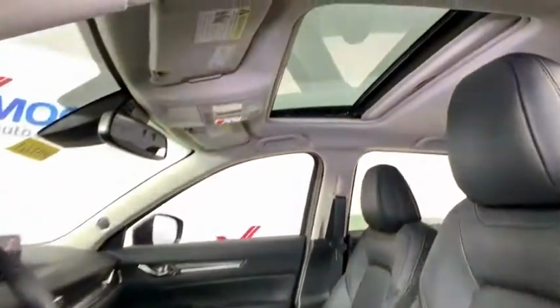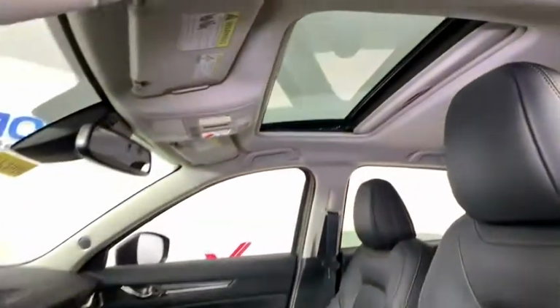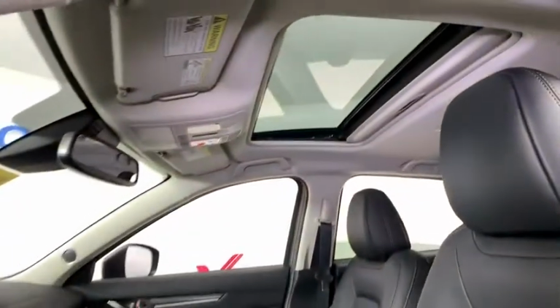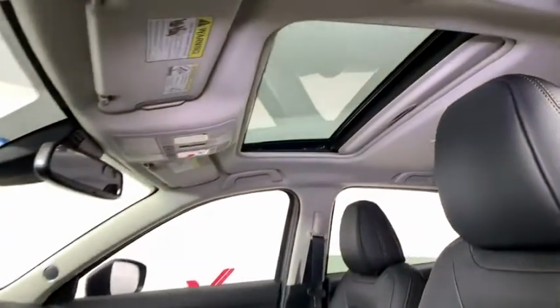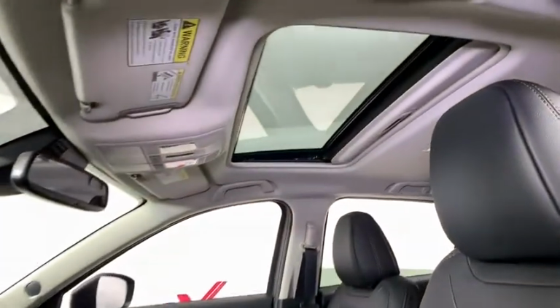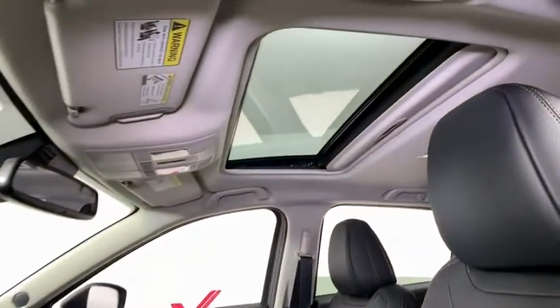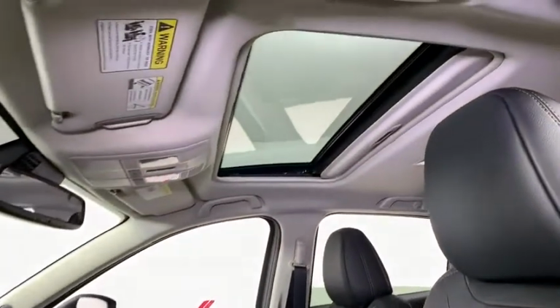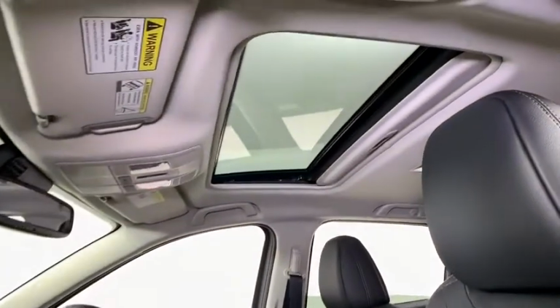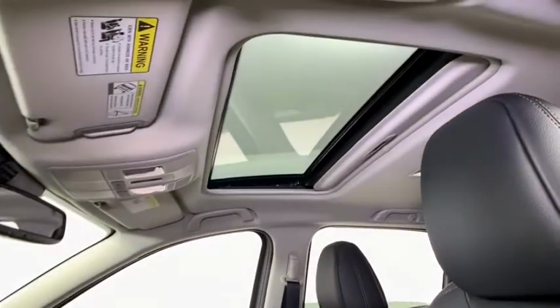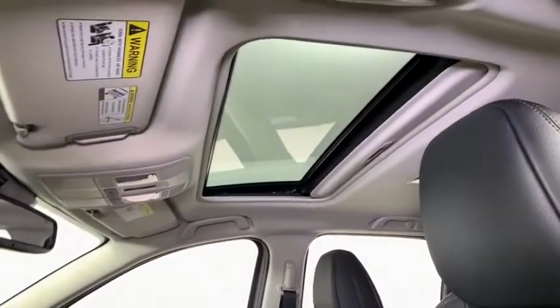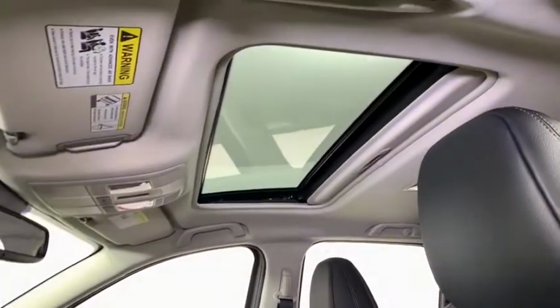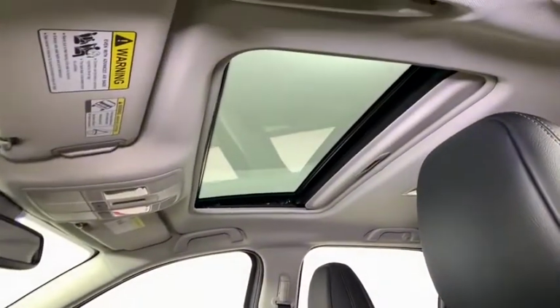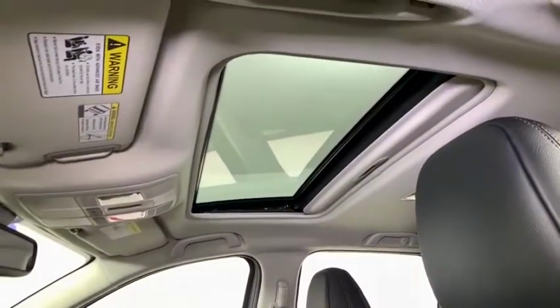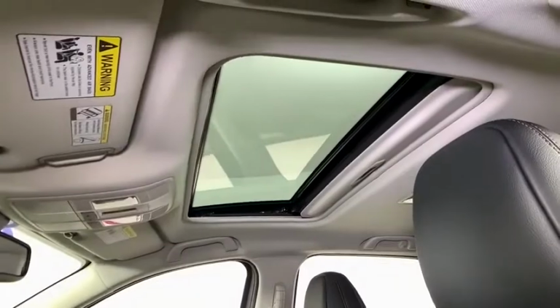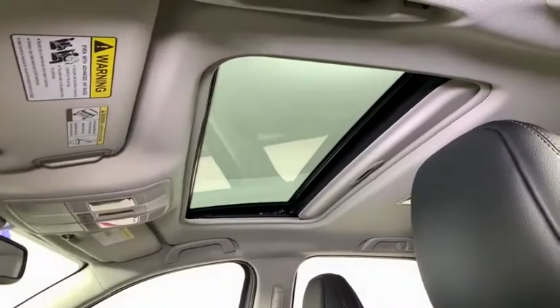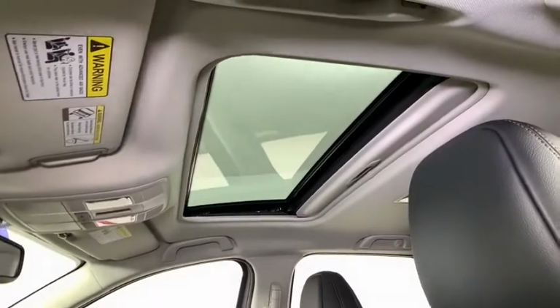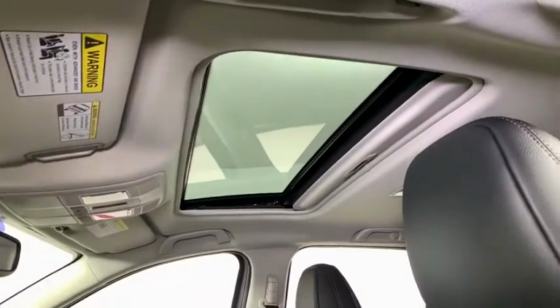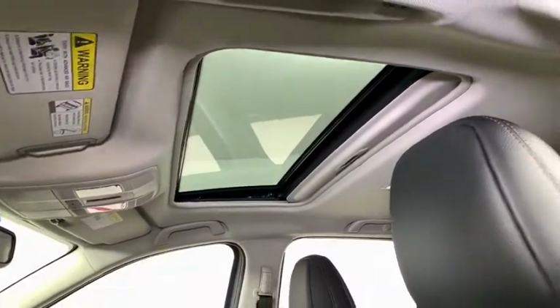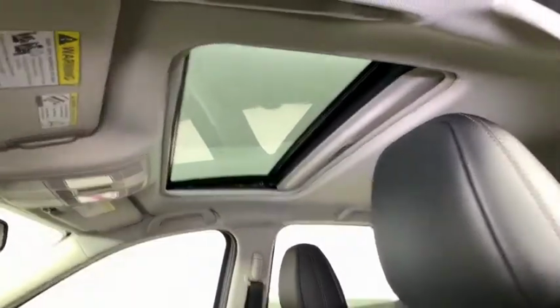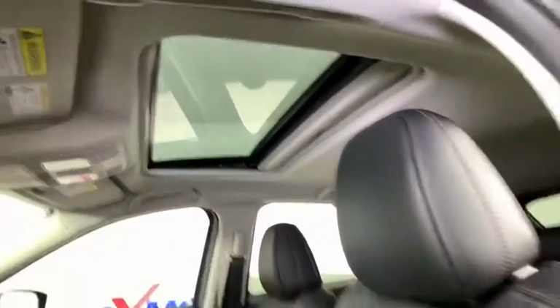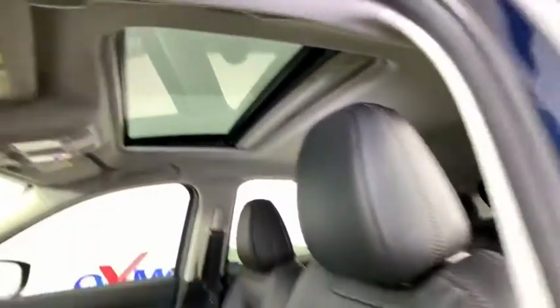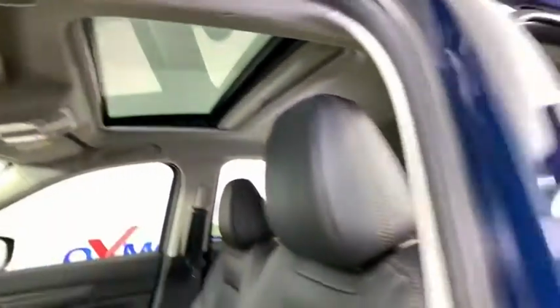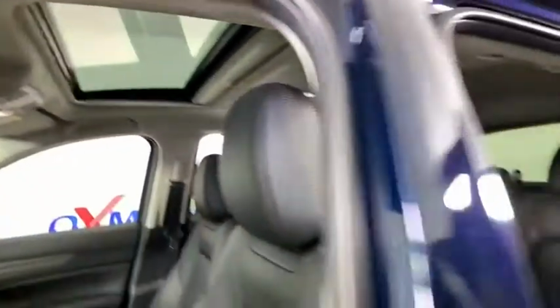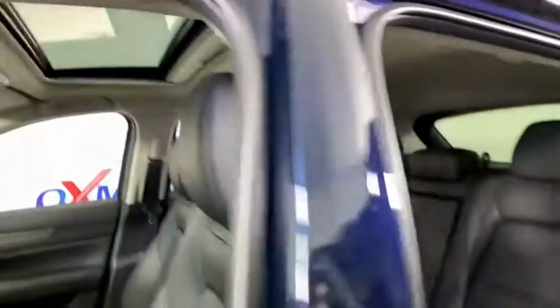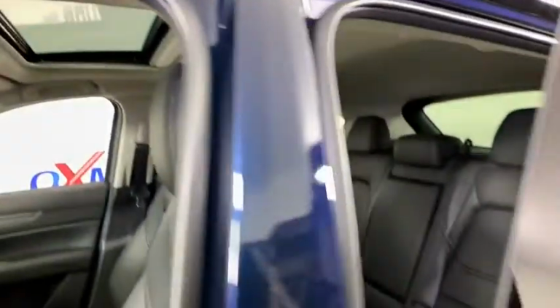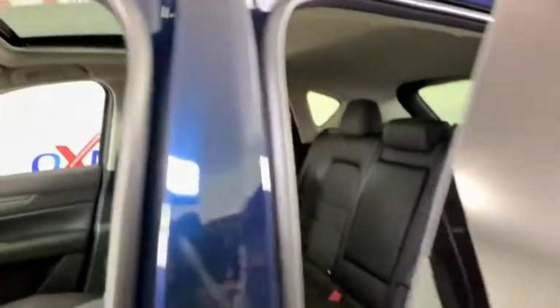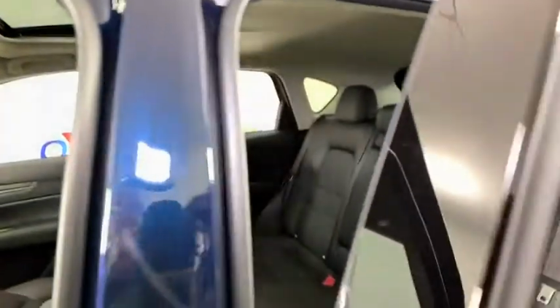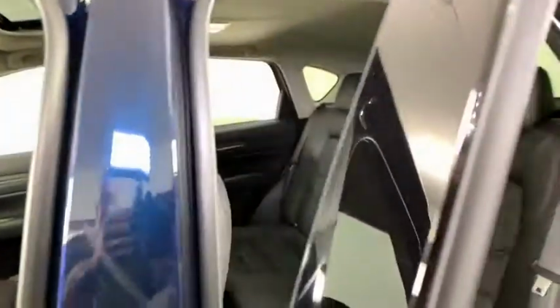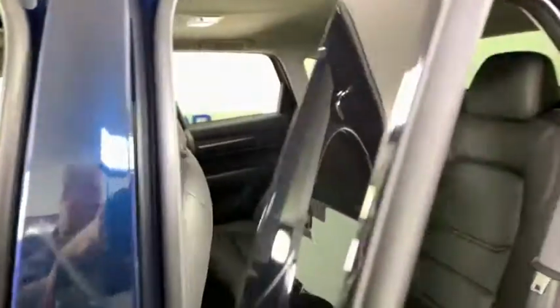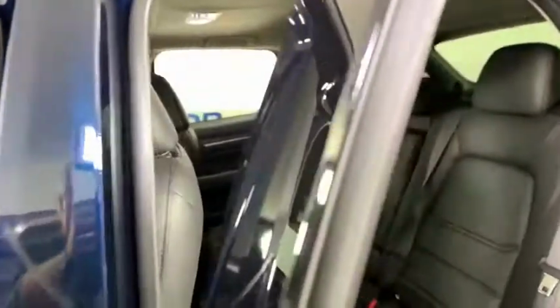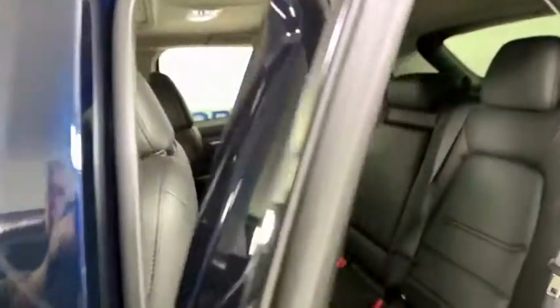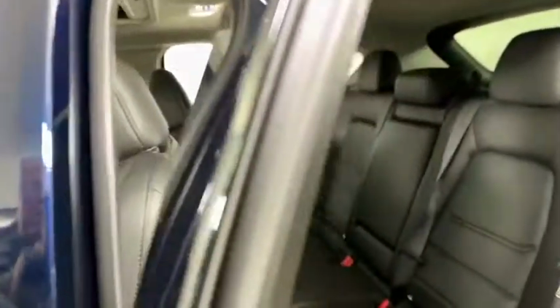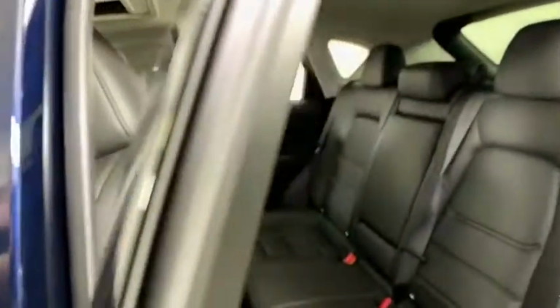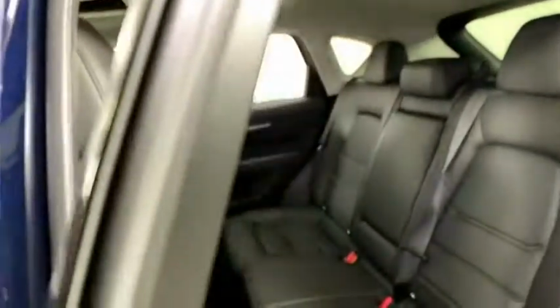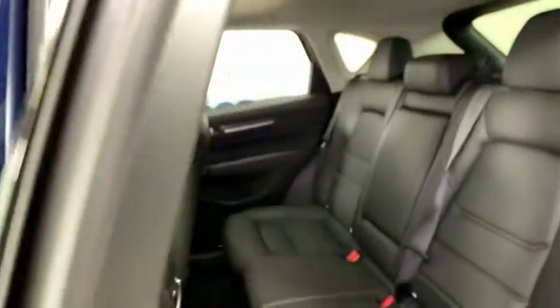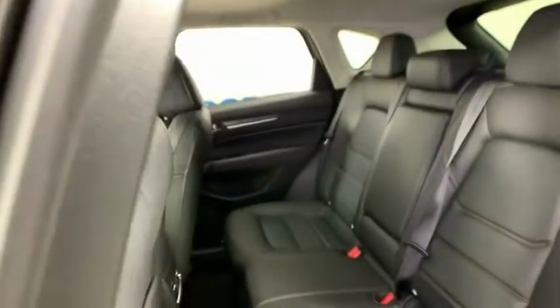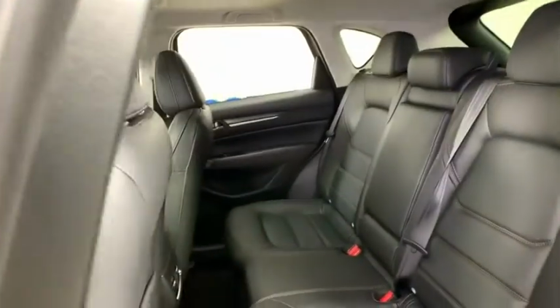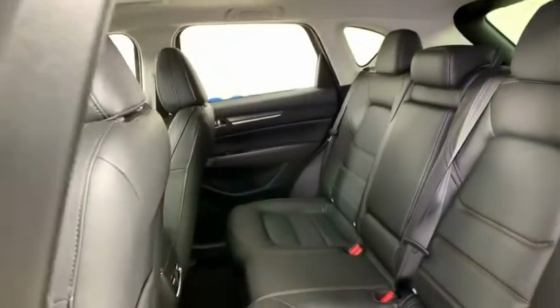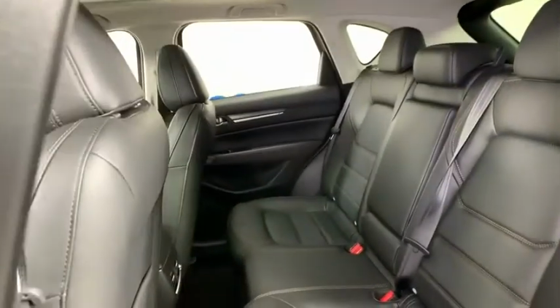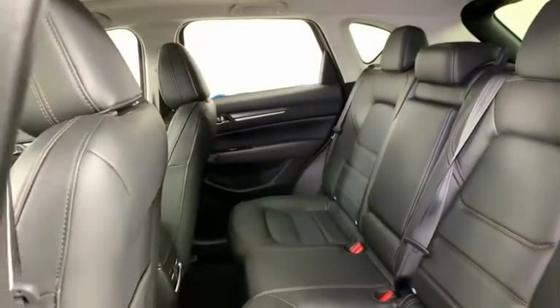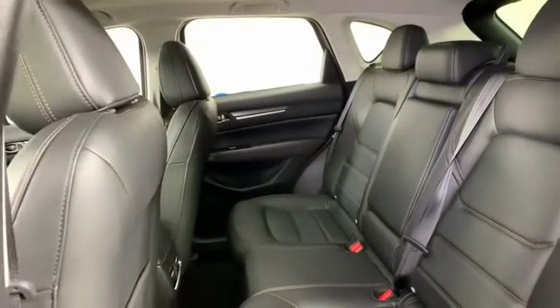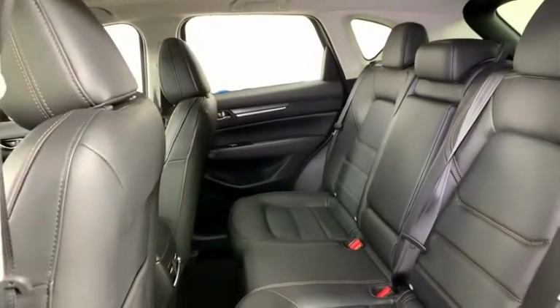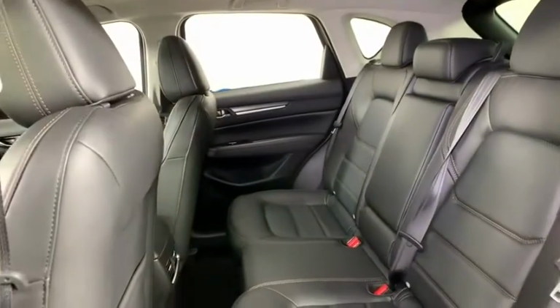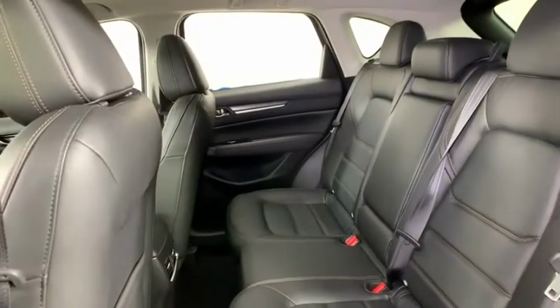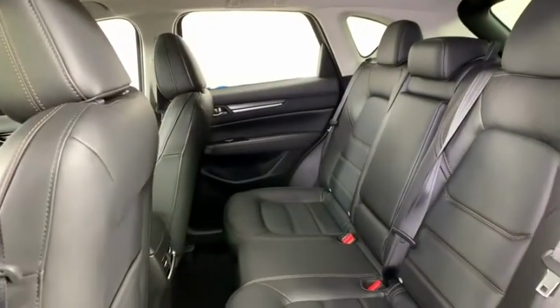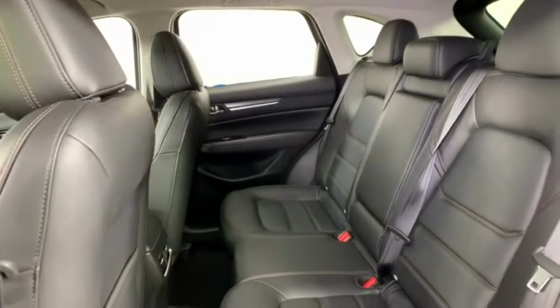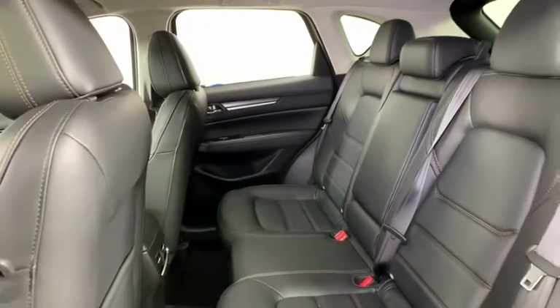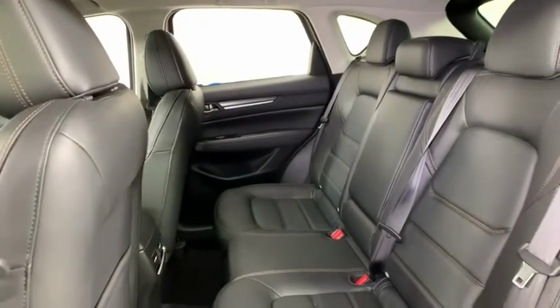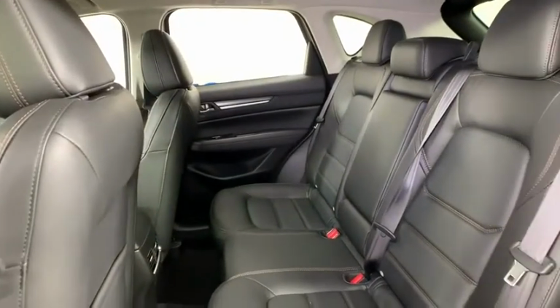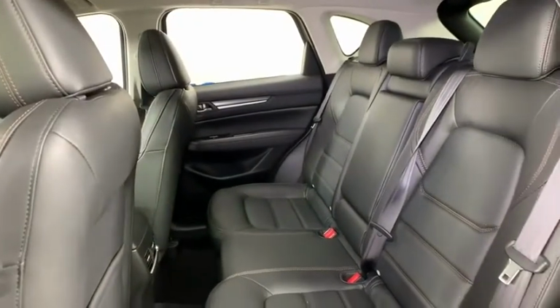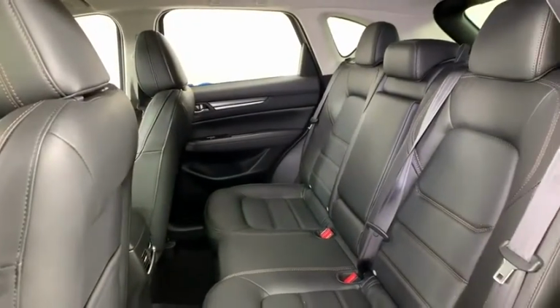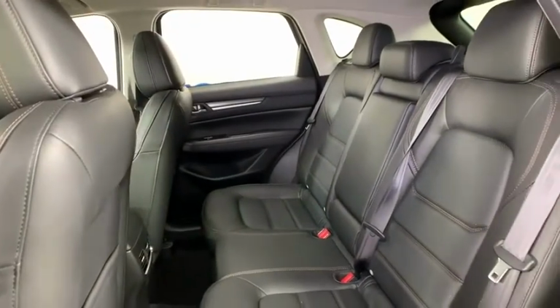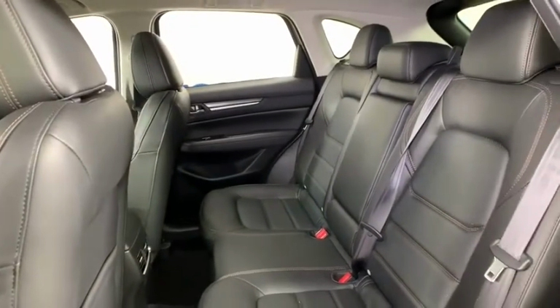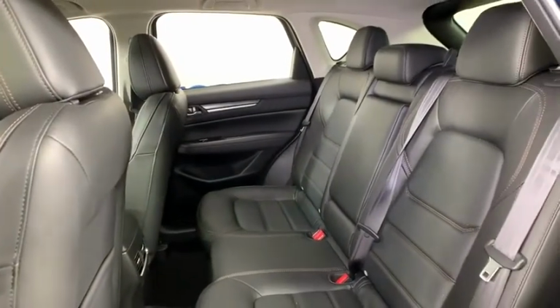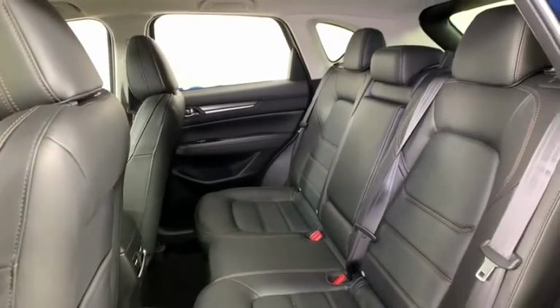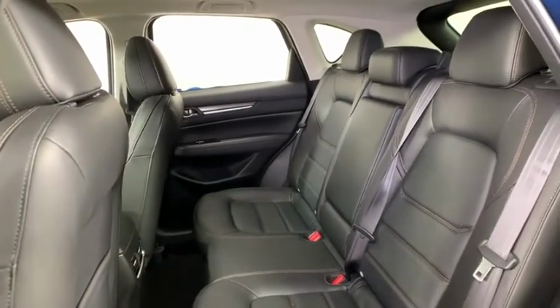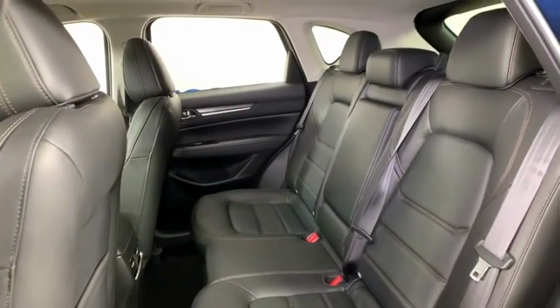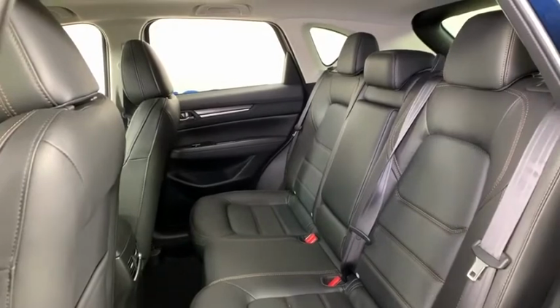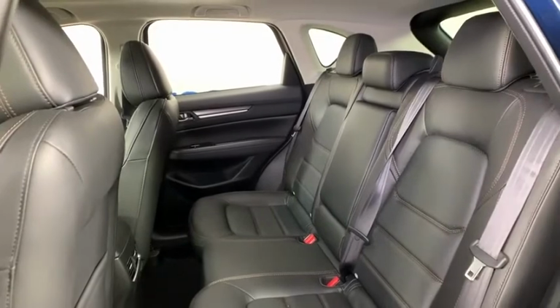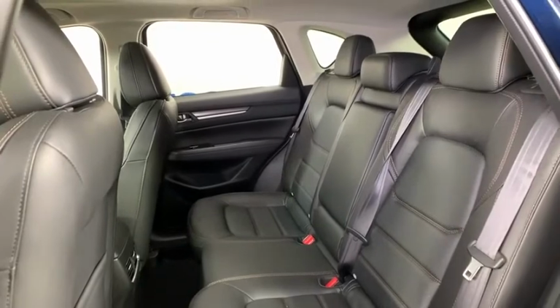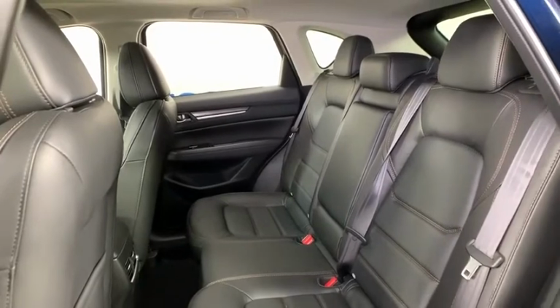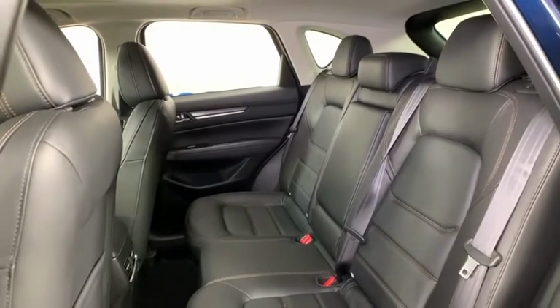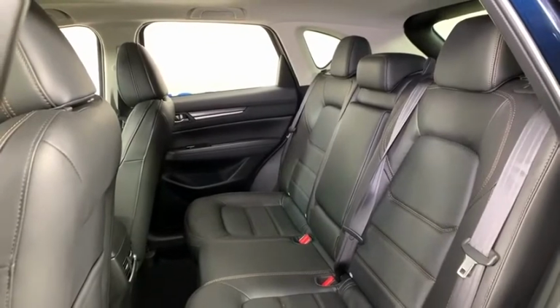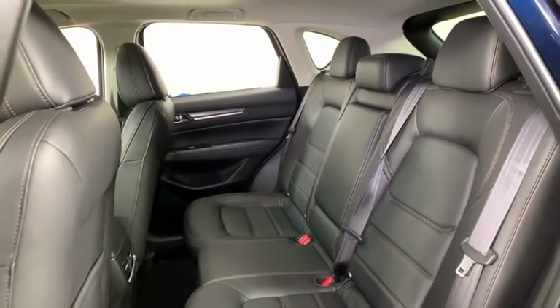Power windows, trip computer, power moonroof, panic alarm, overhead console, brake assist, tachometer, leather seats.